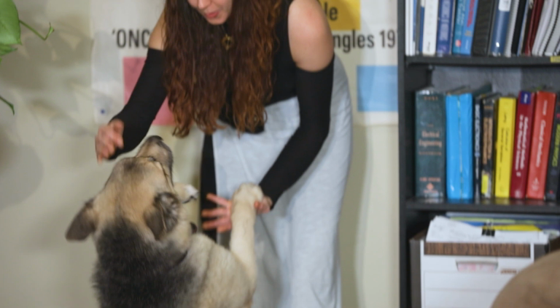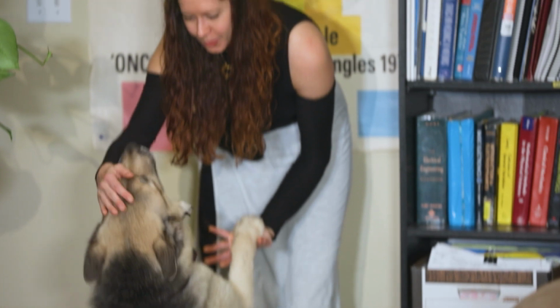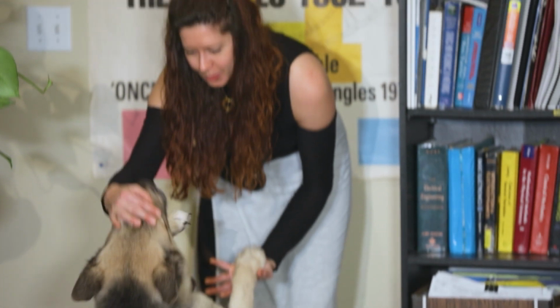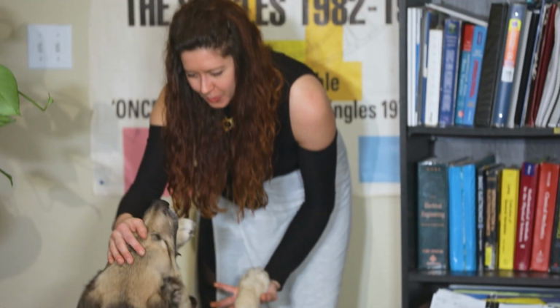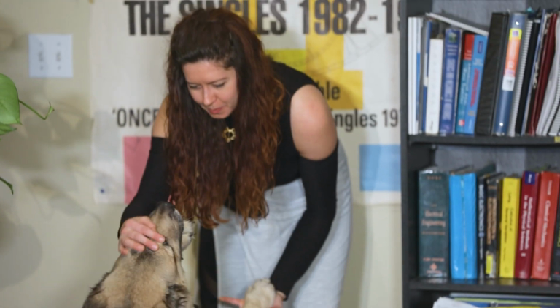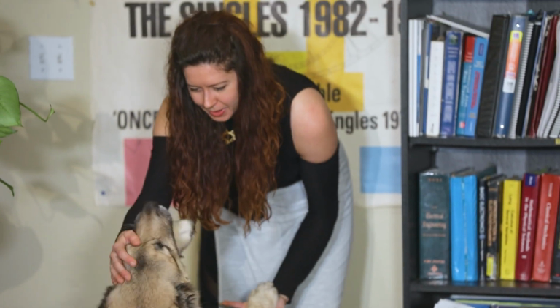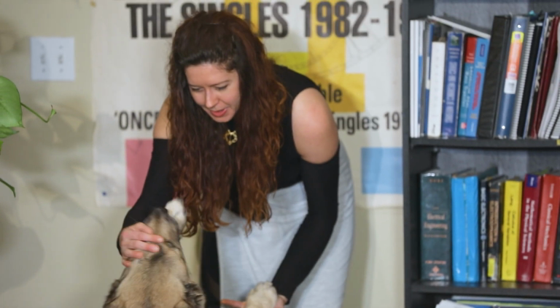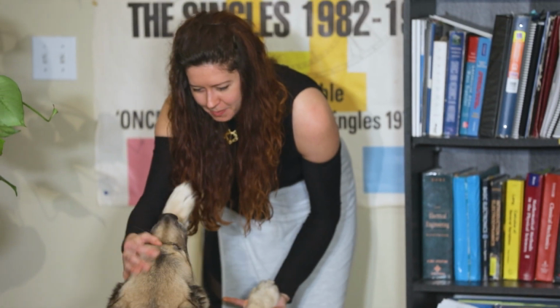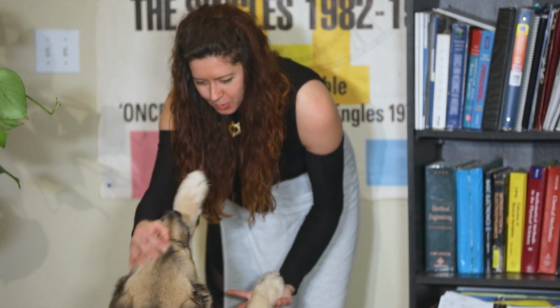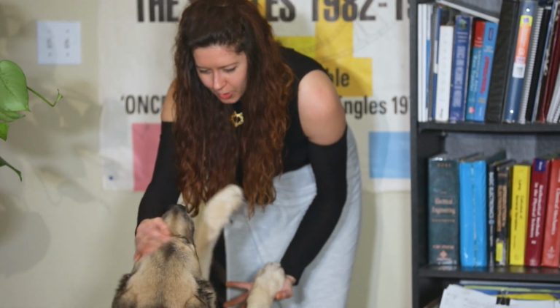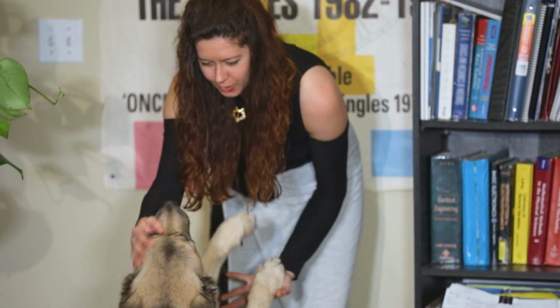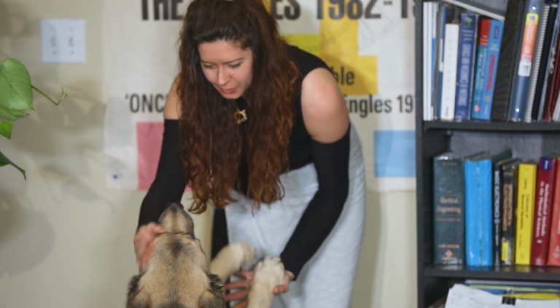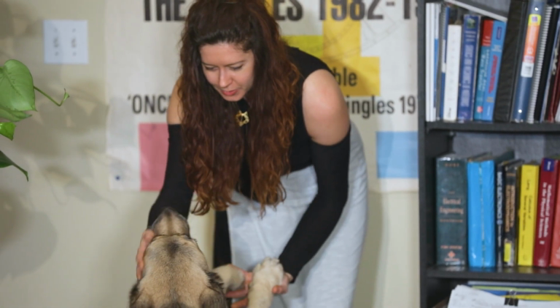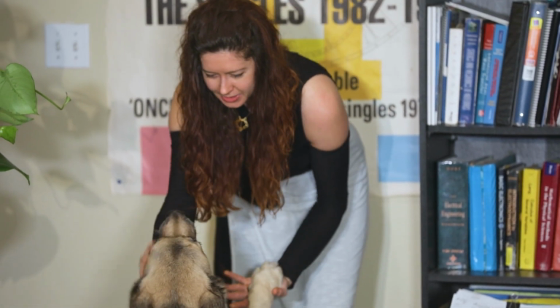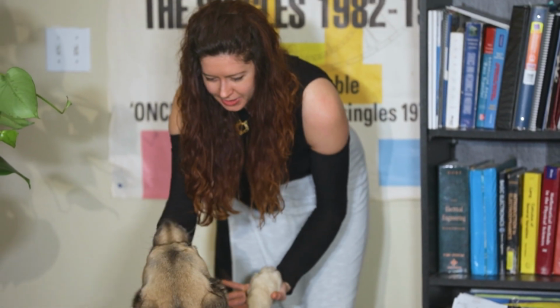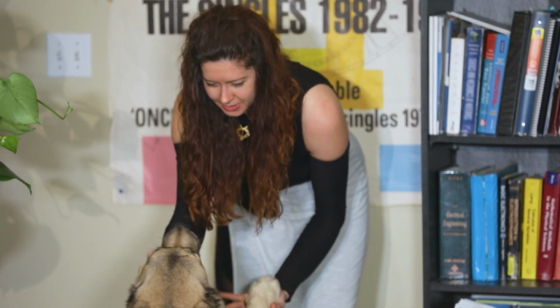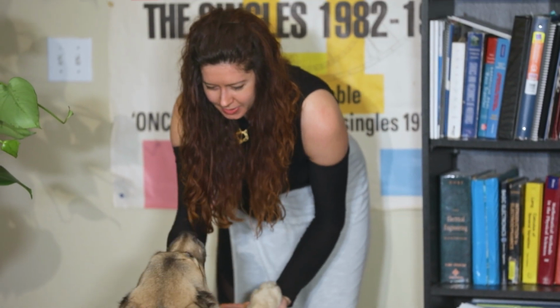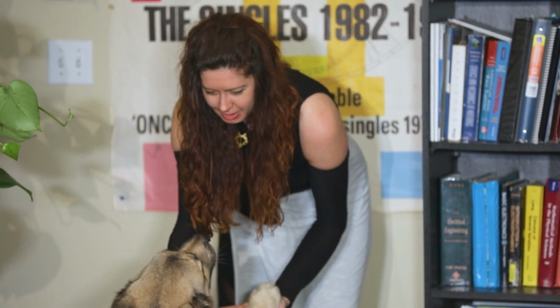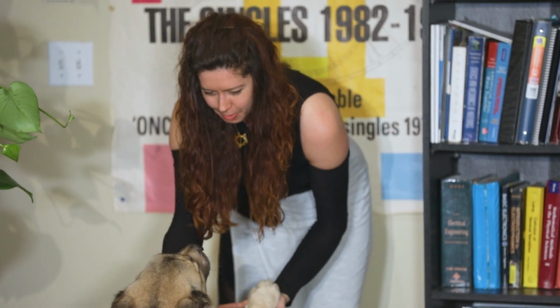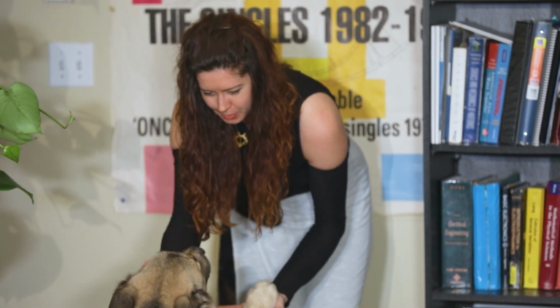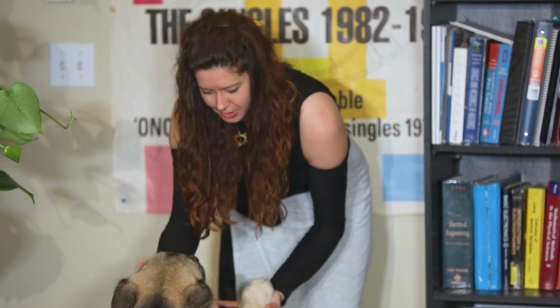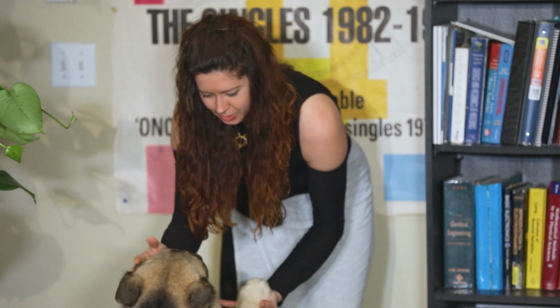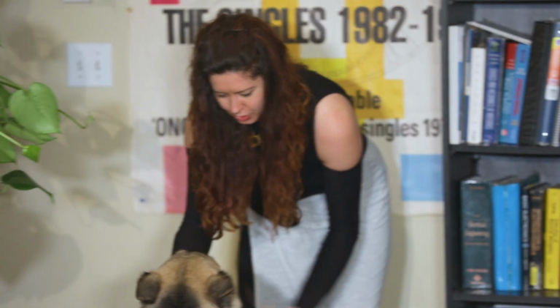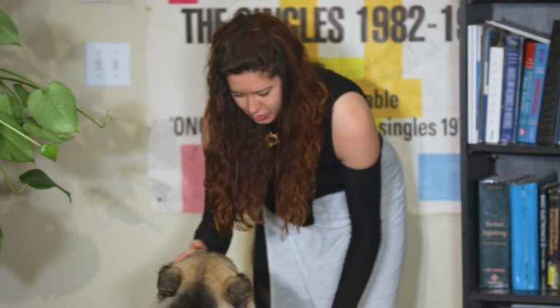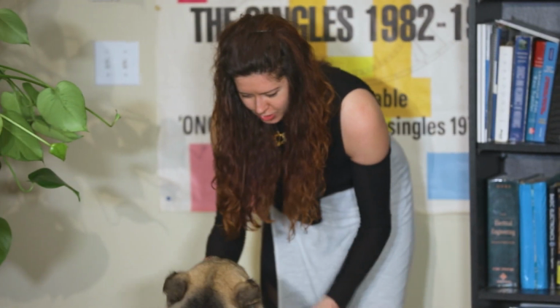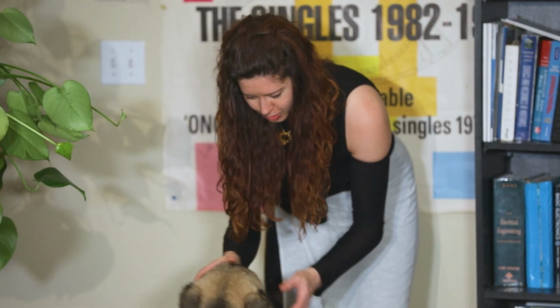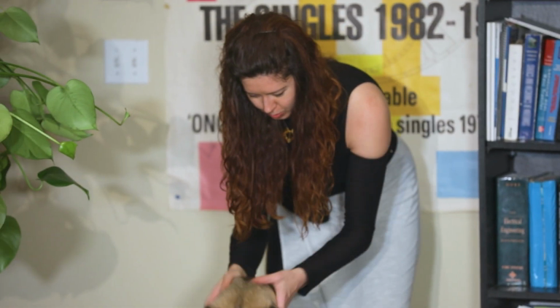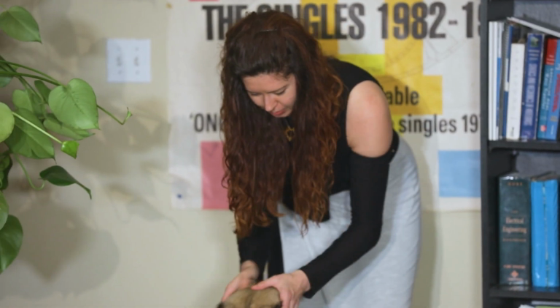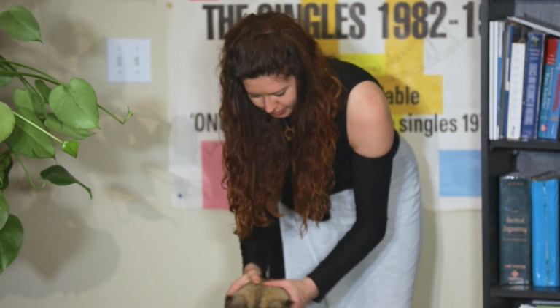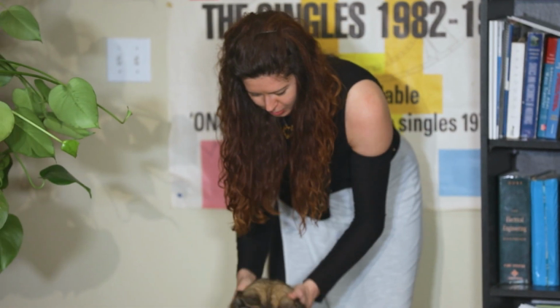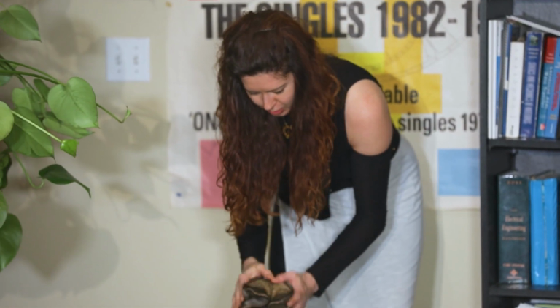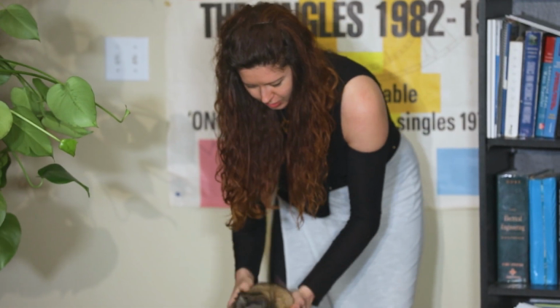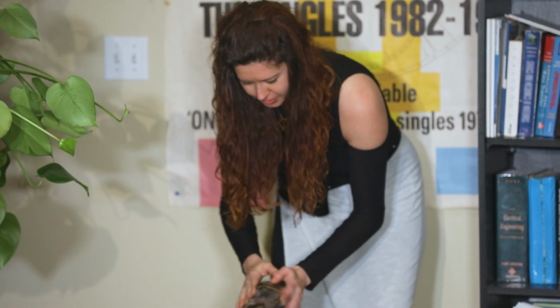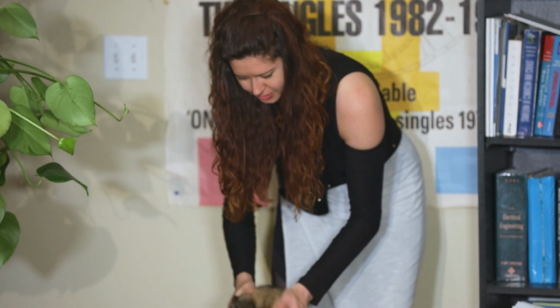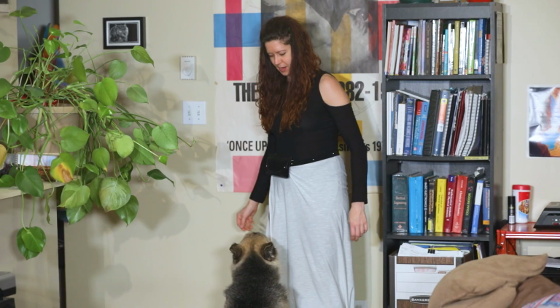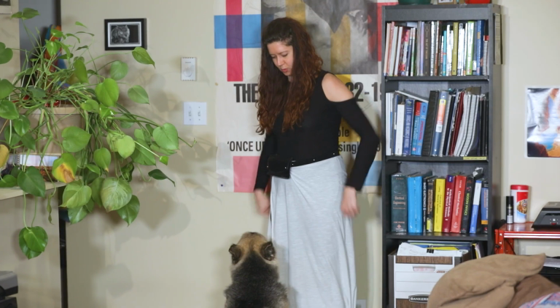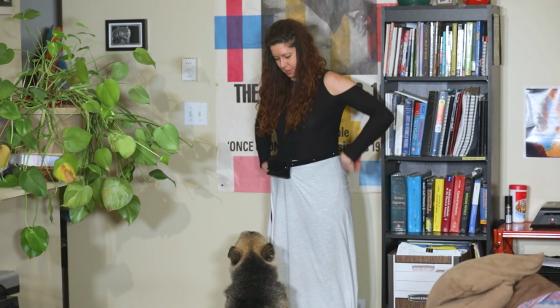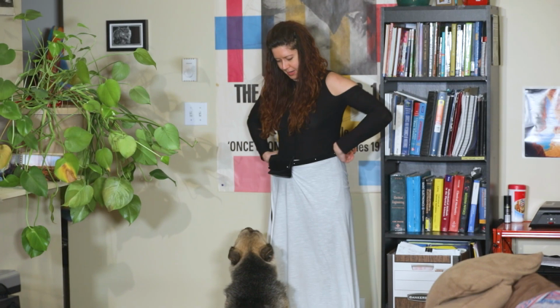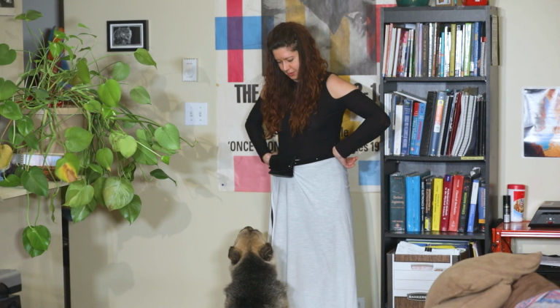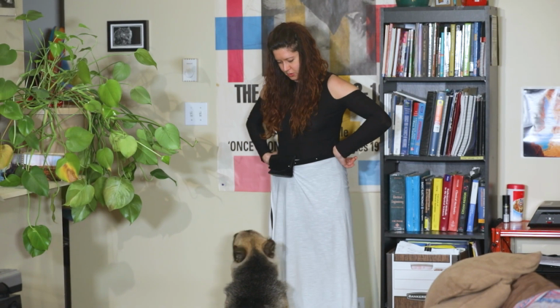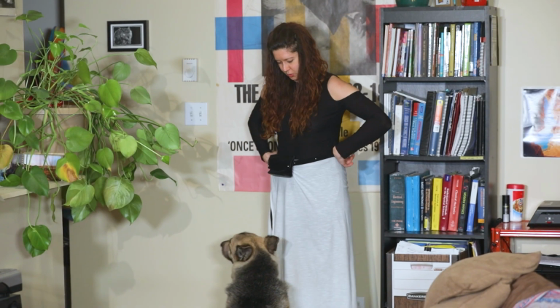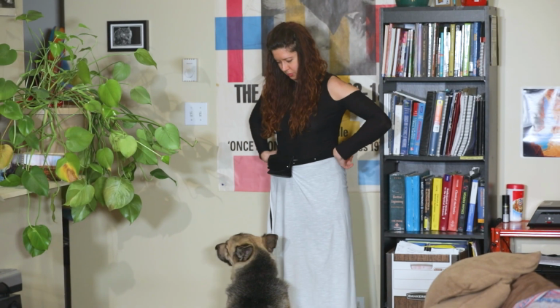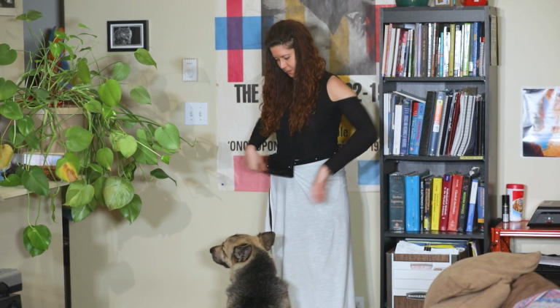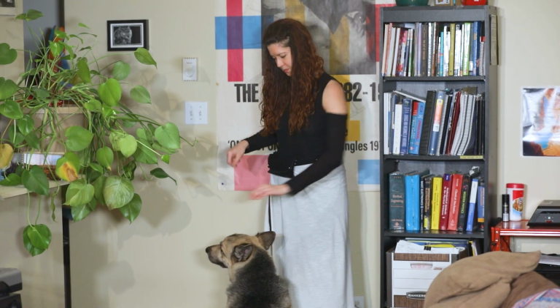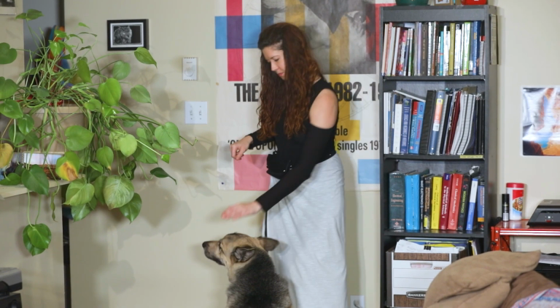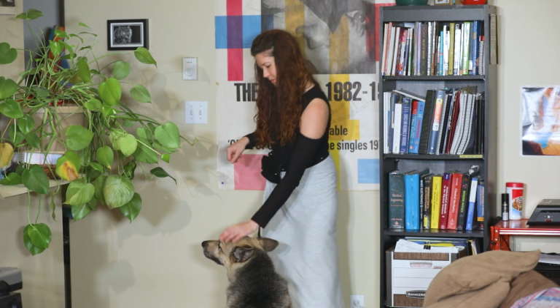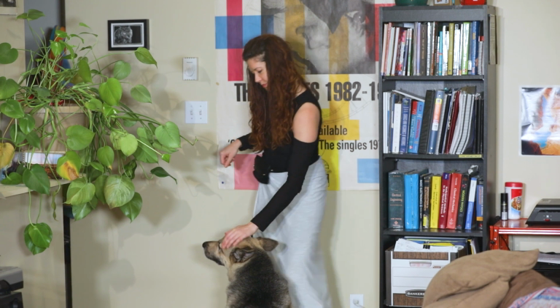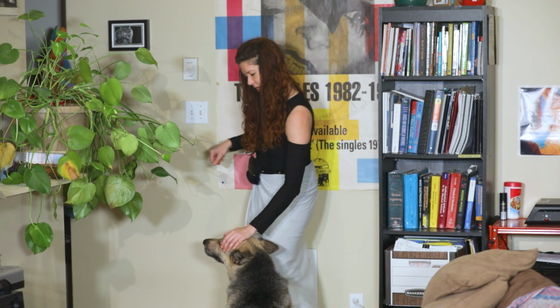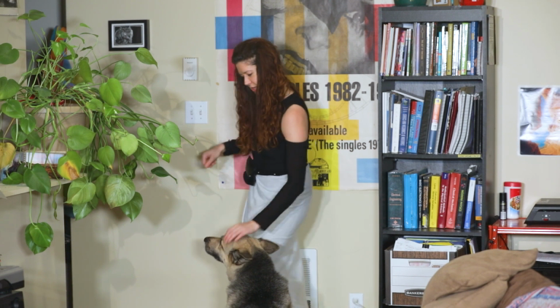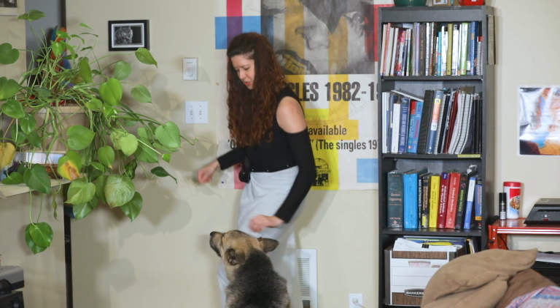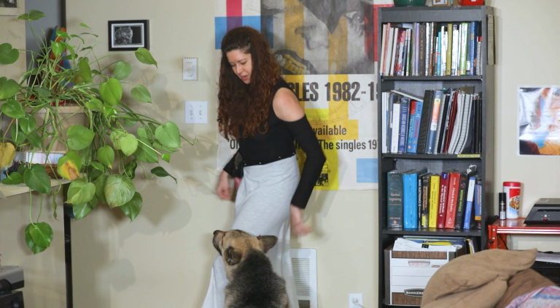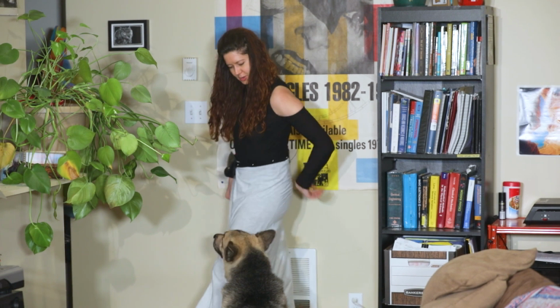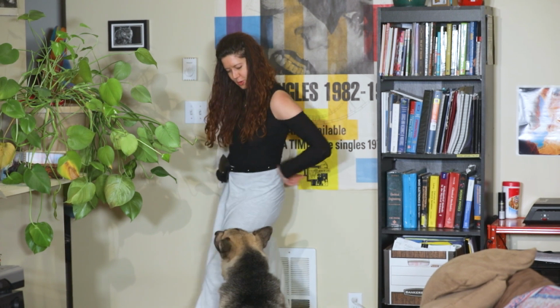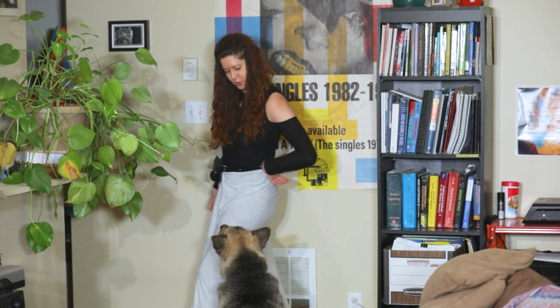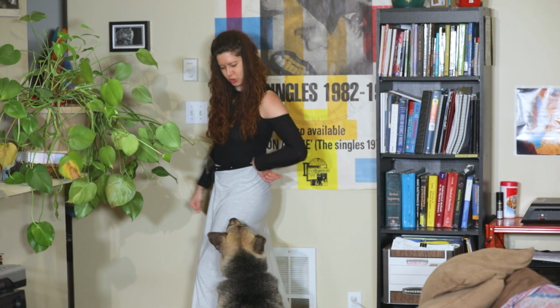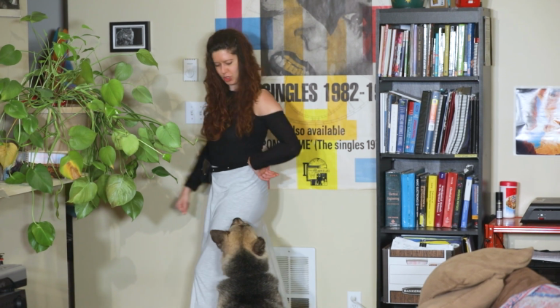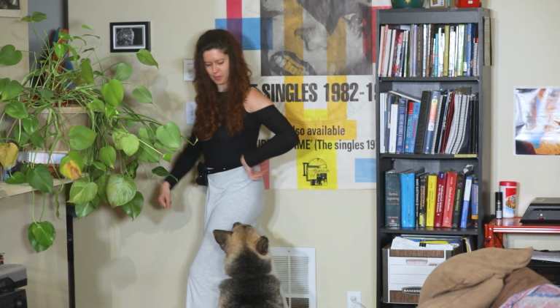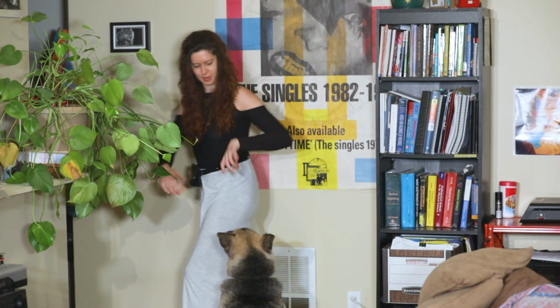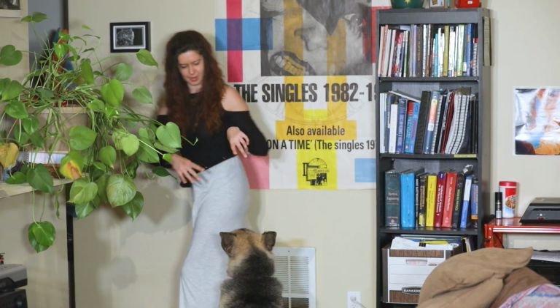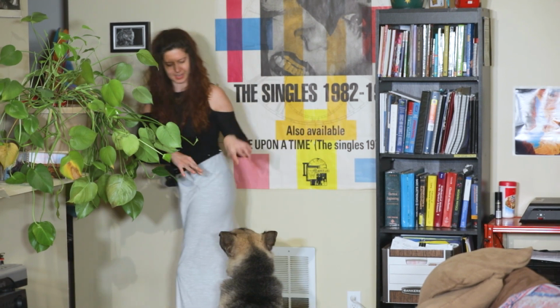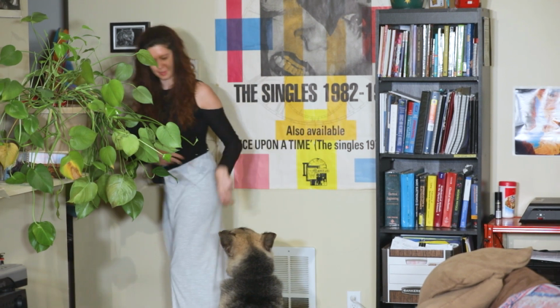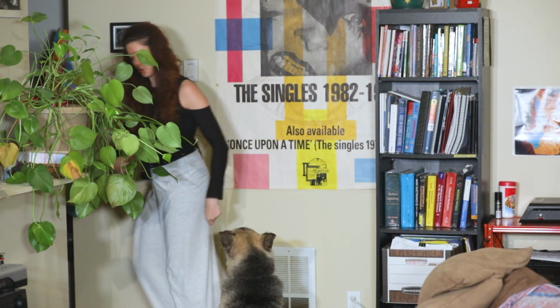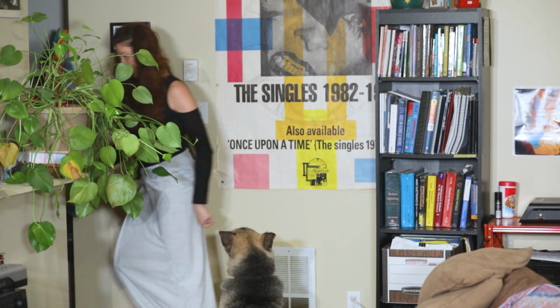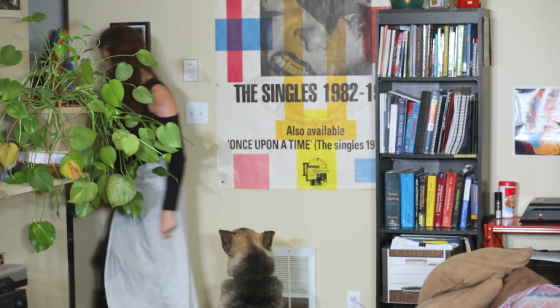Bye Marley. Be a good dog while I'm gone. I will be back soon. I just gotta go to the shop and get some tools.